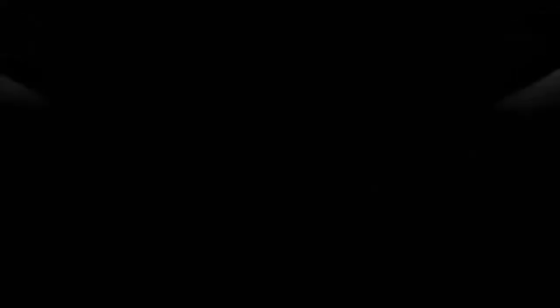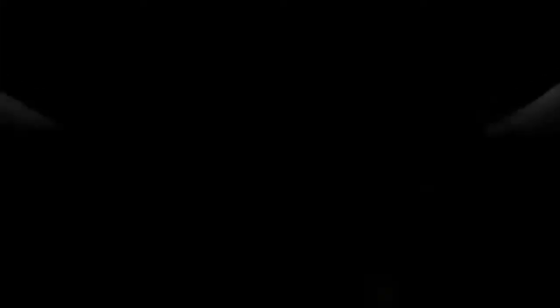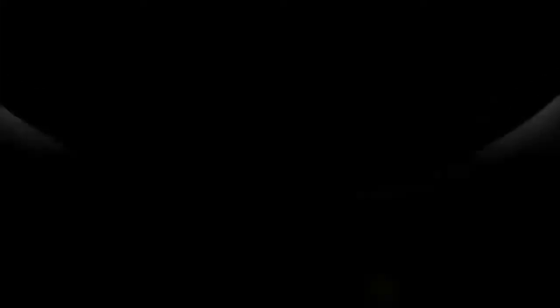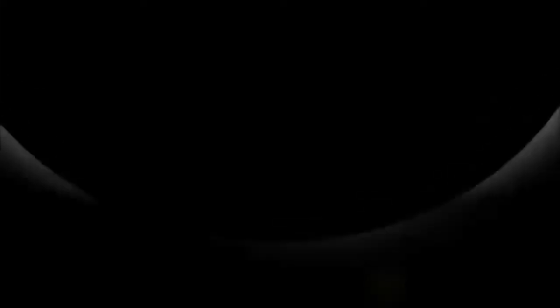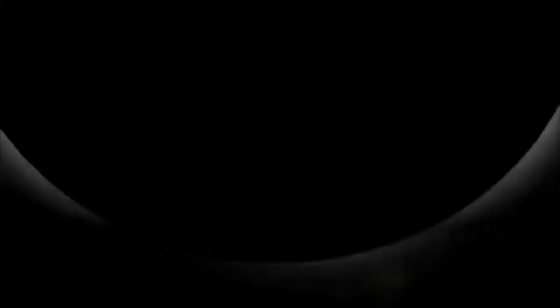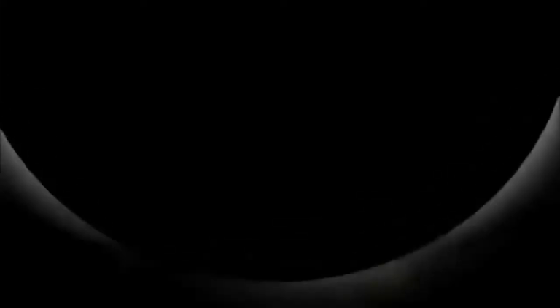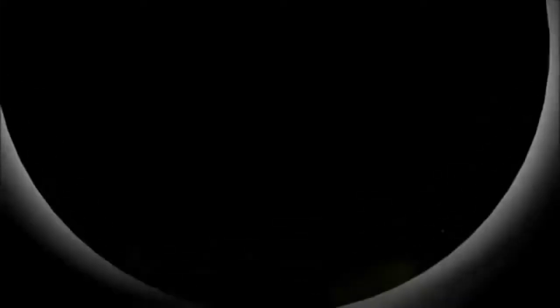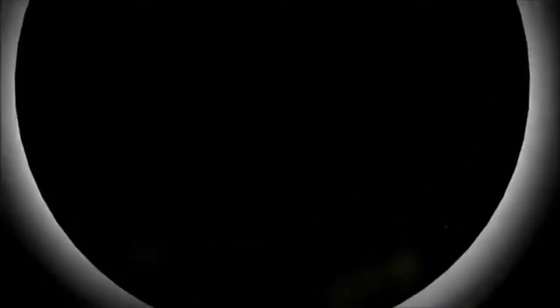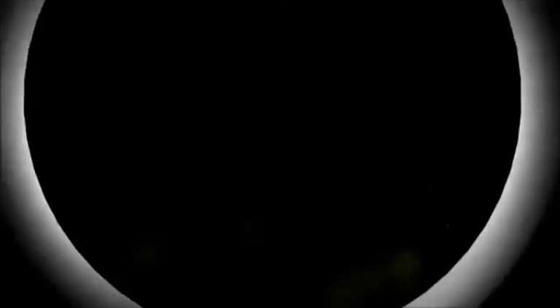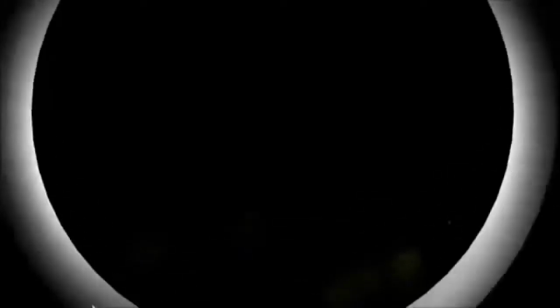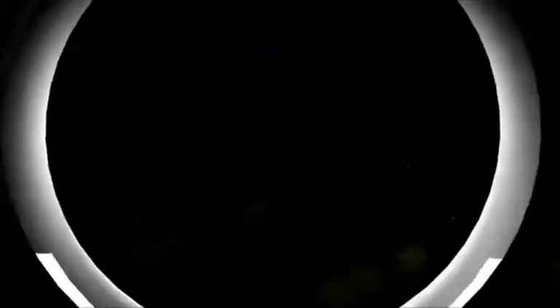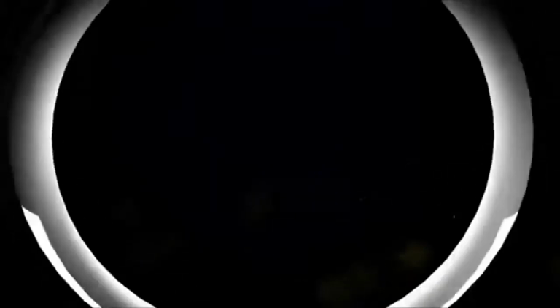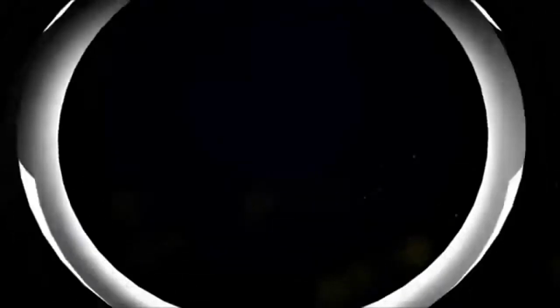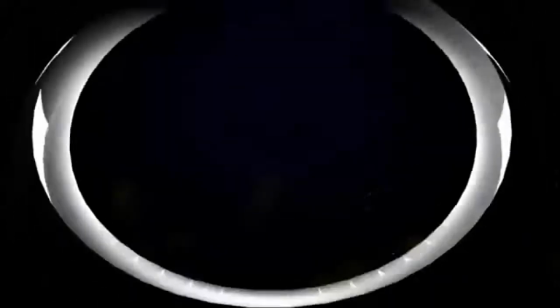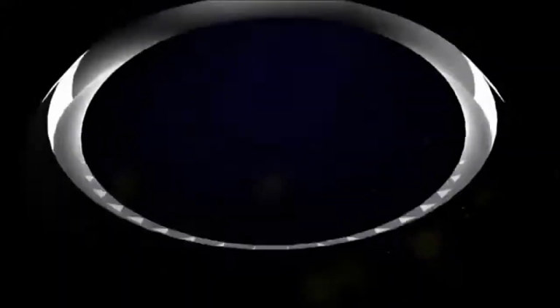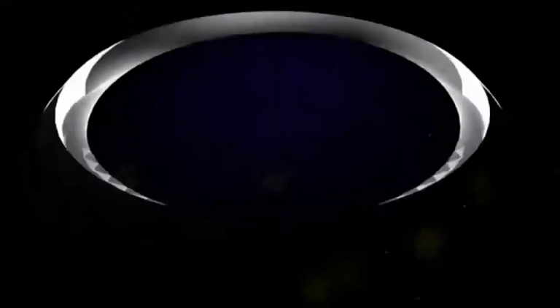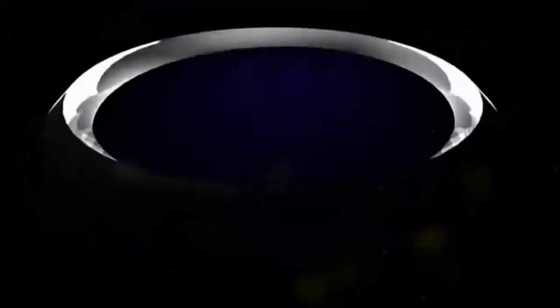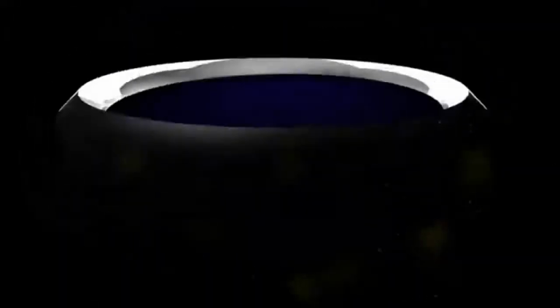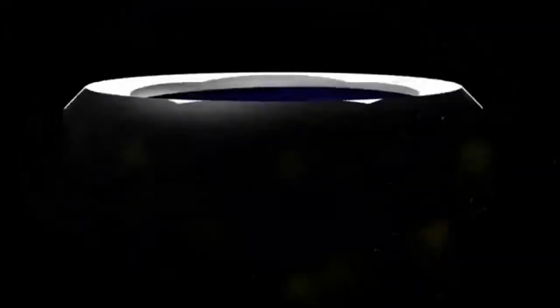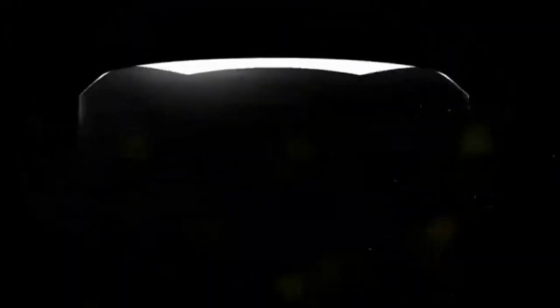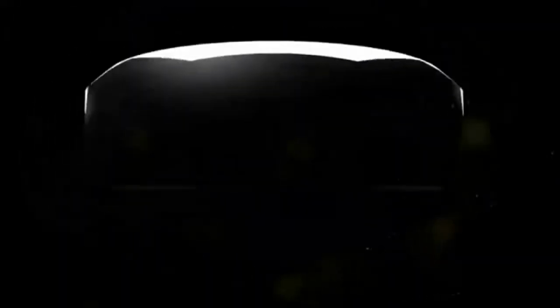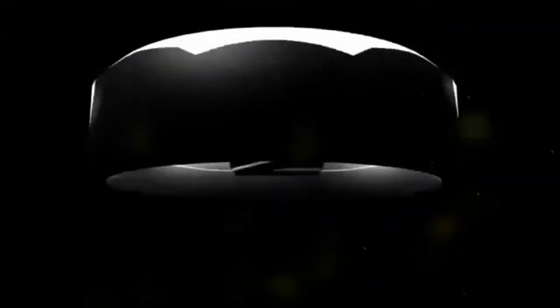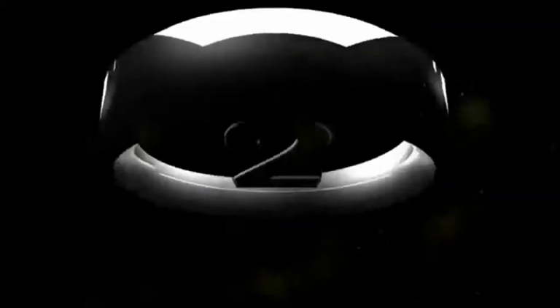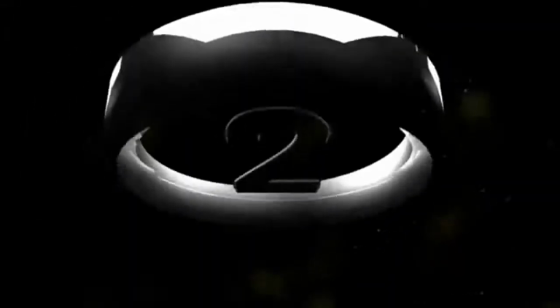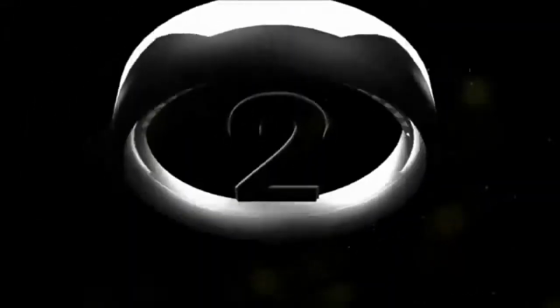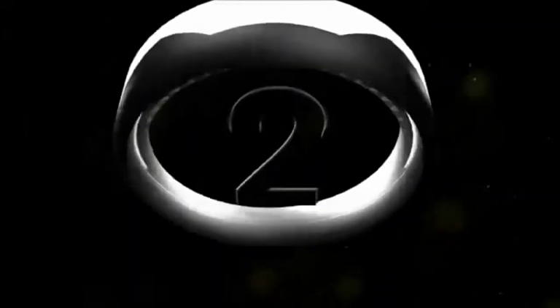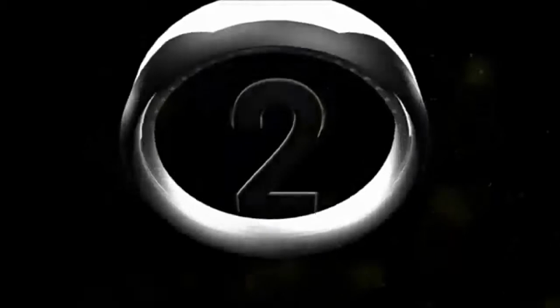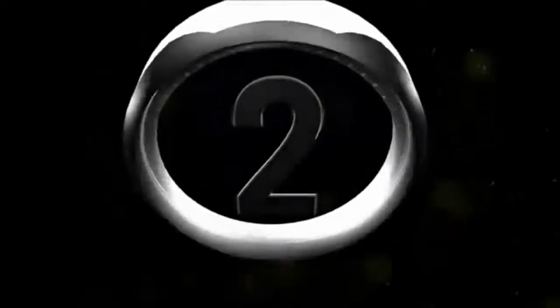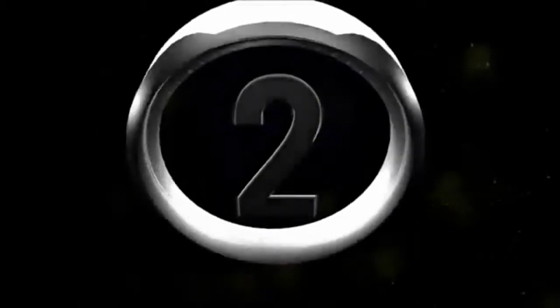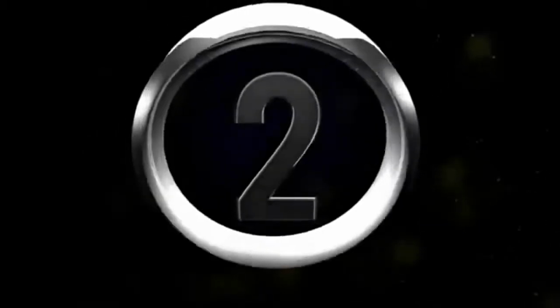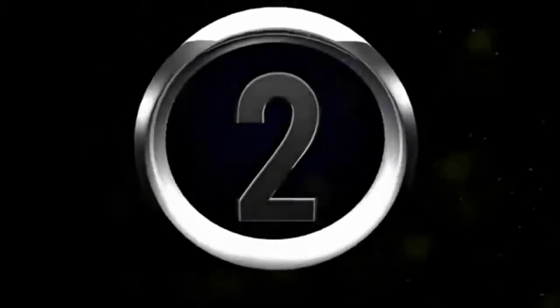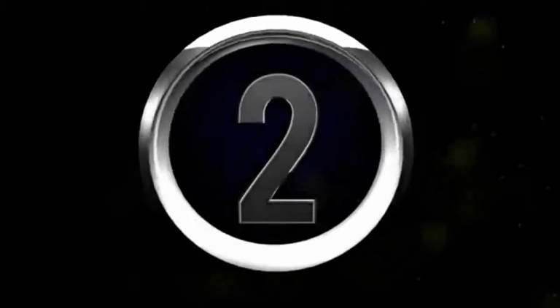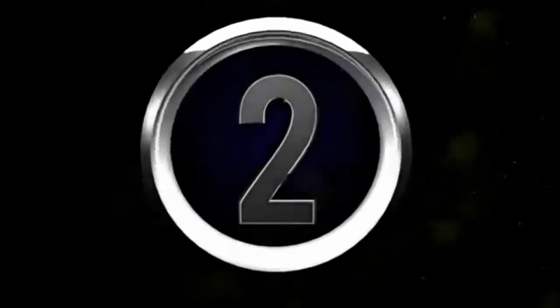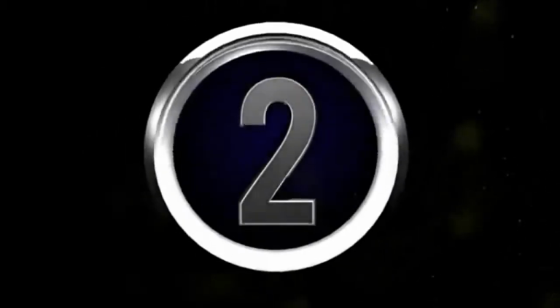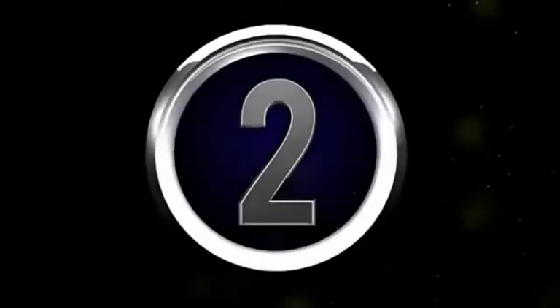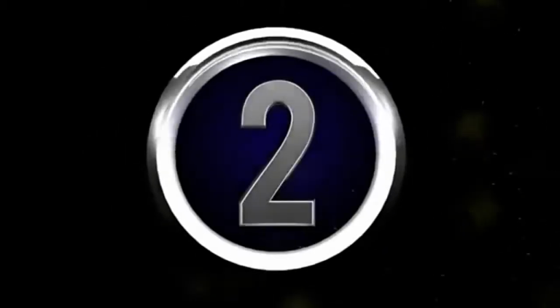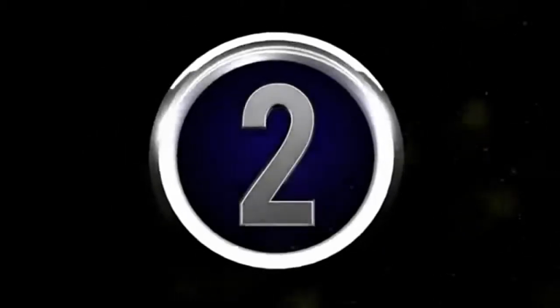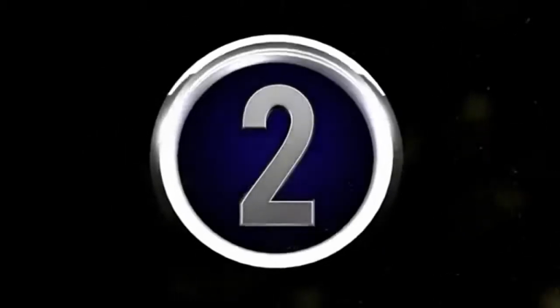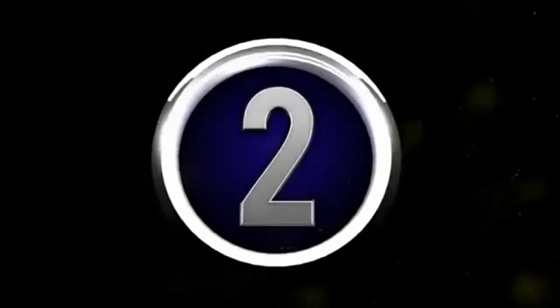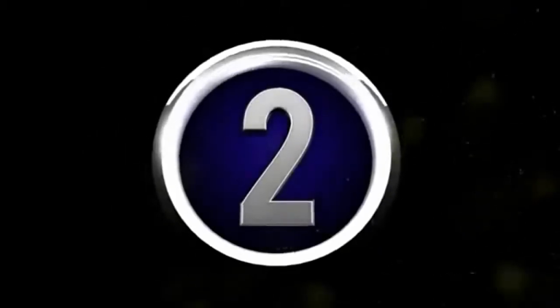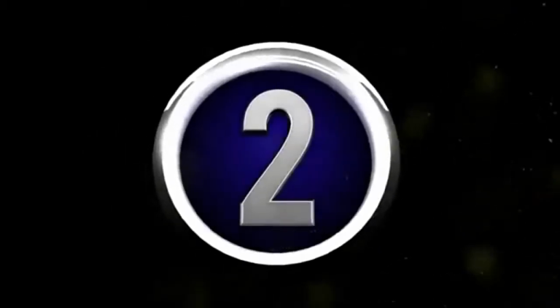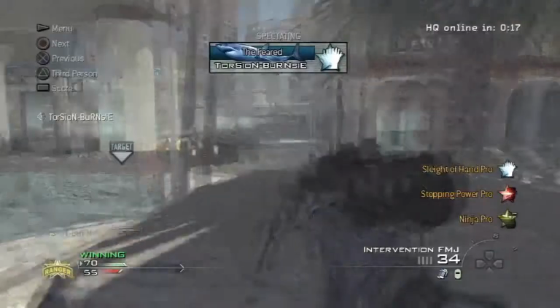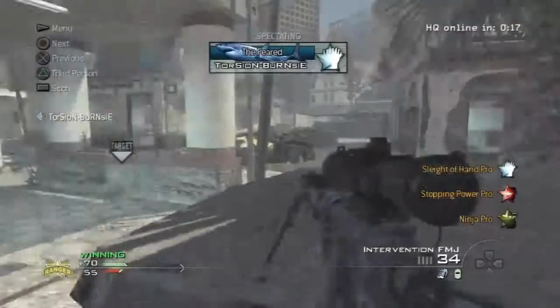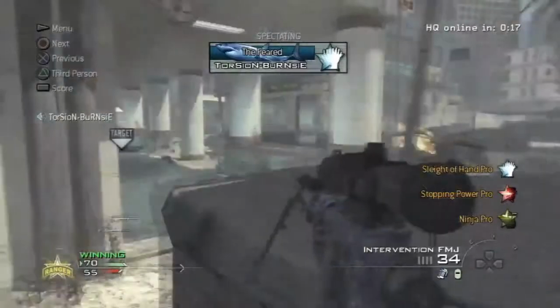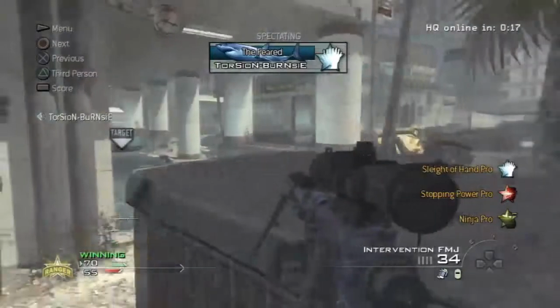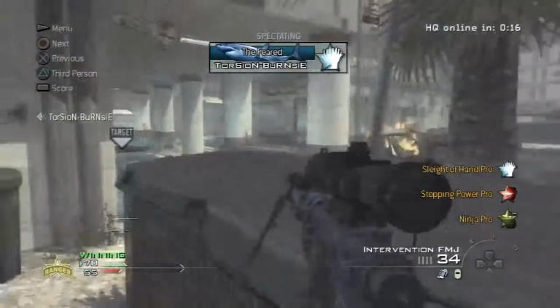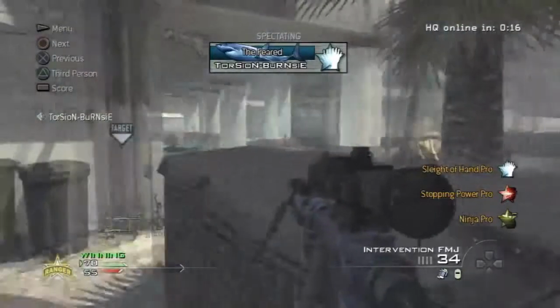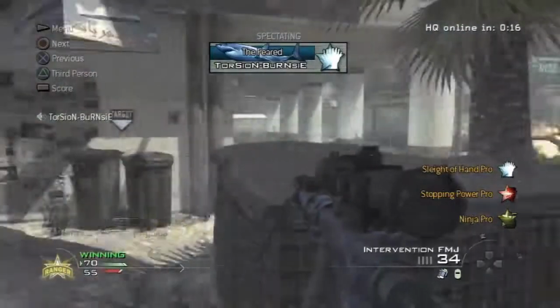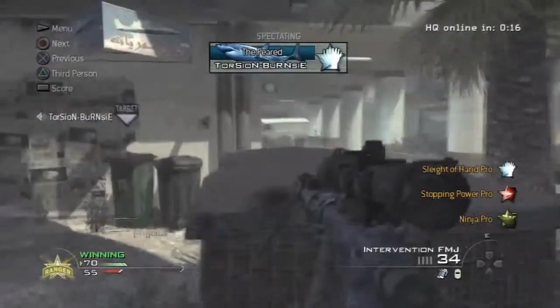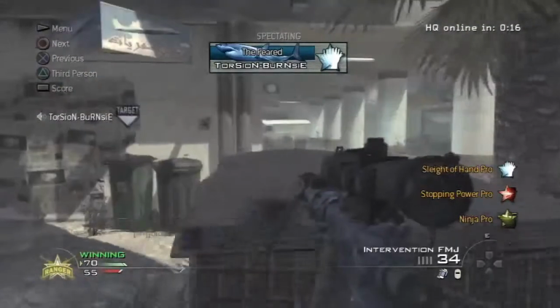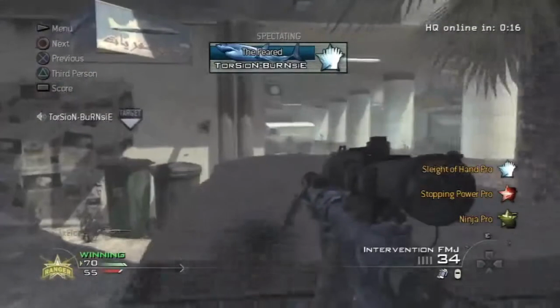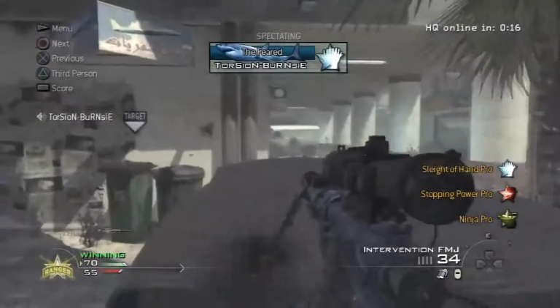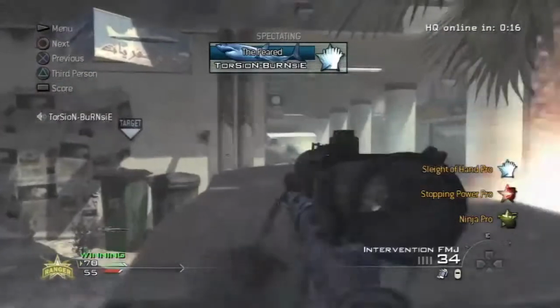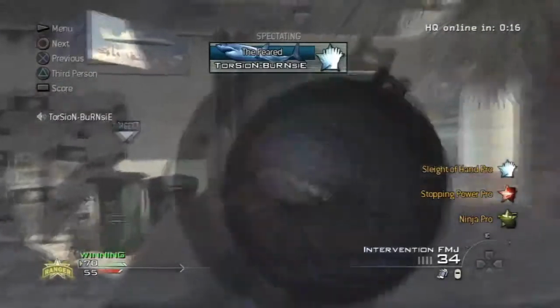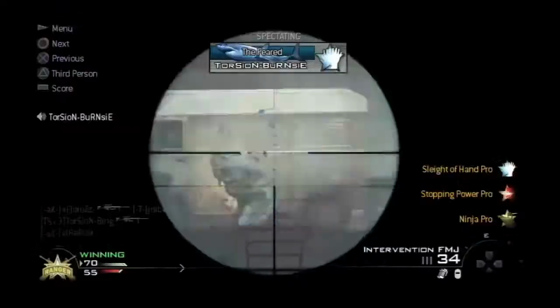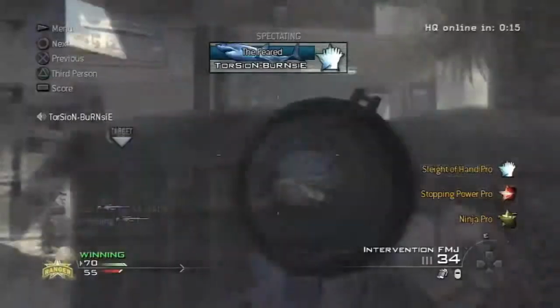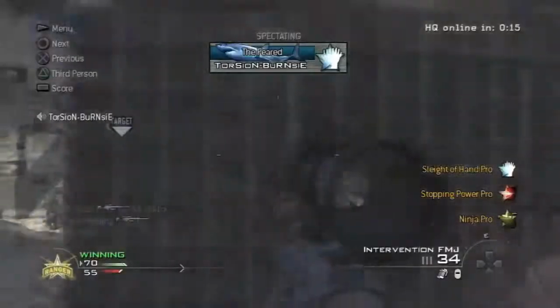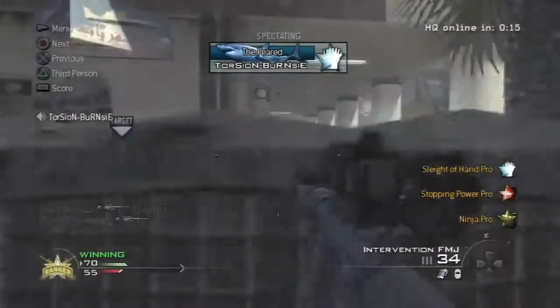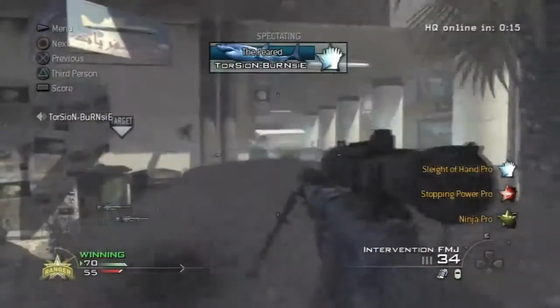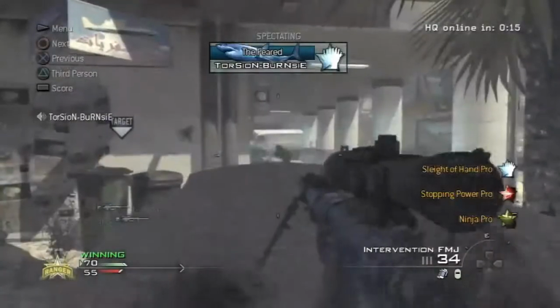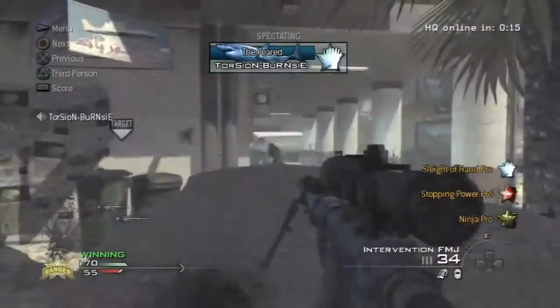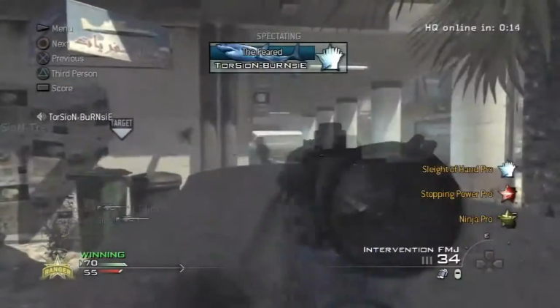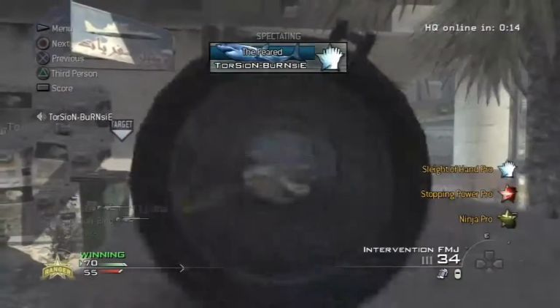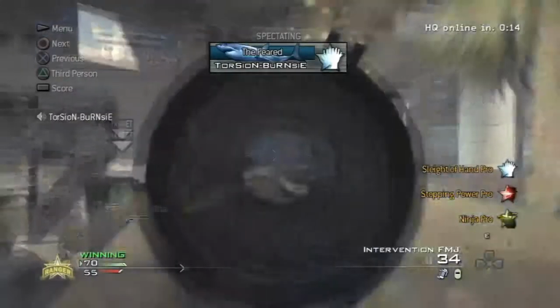Coming in with clip number 2 on Modern Warfare 2, we have Torsten Burns playing Invasion Headquarters, showing us how to hold down the Pine Tree area and get a spree of kills.